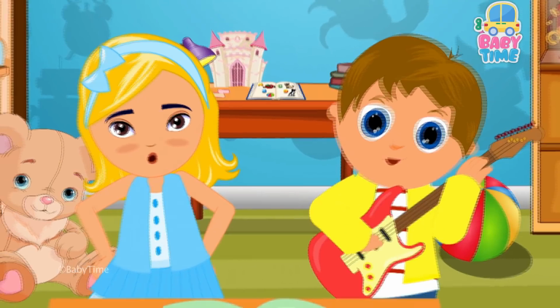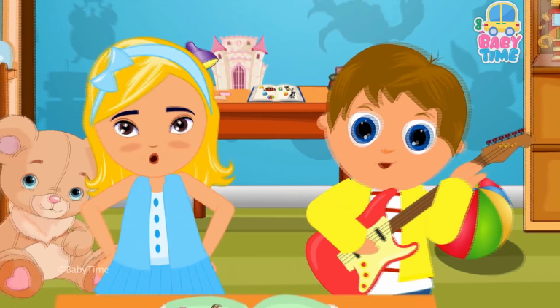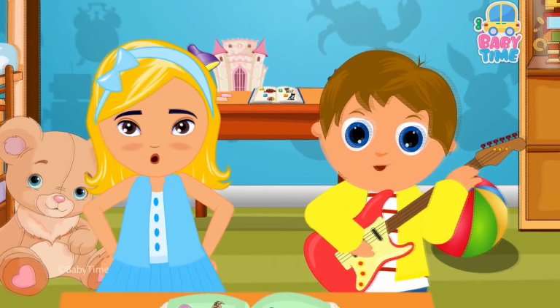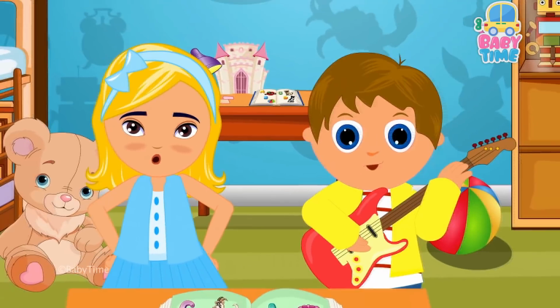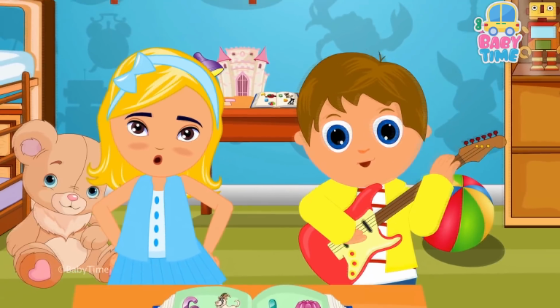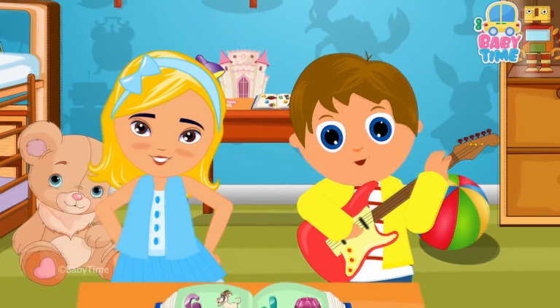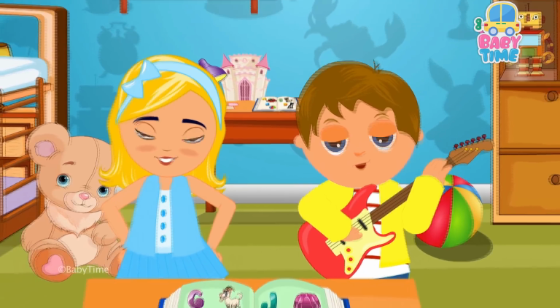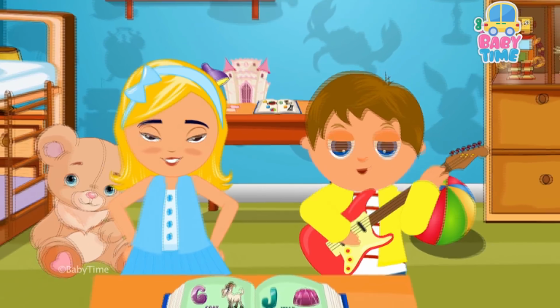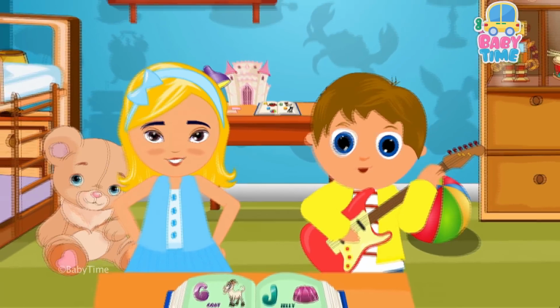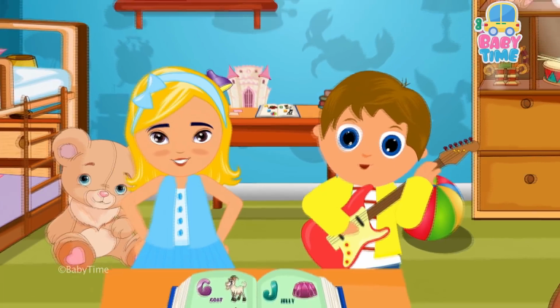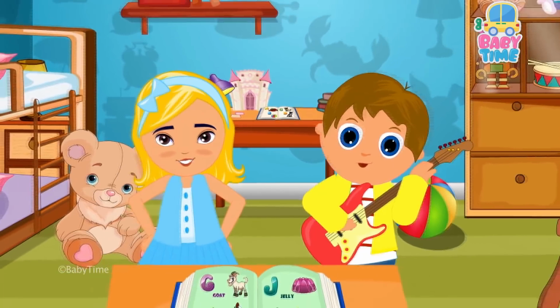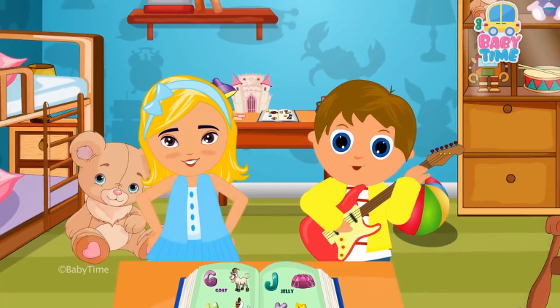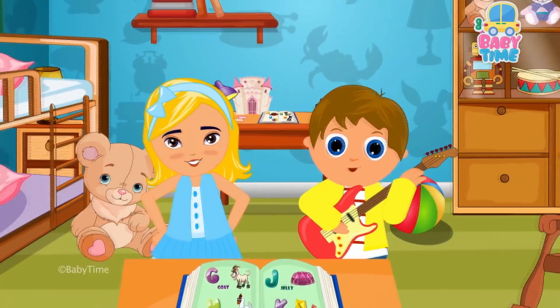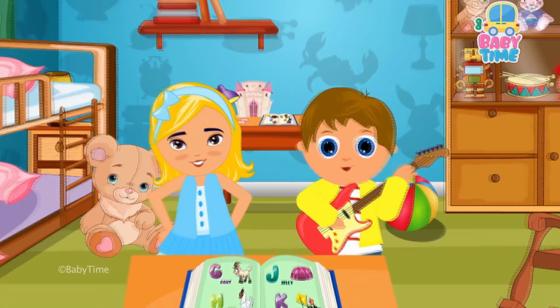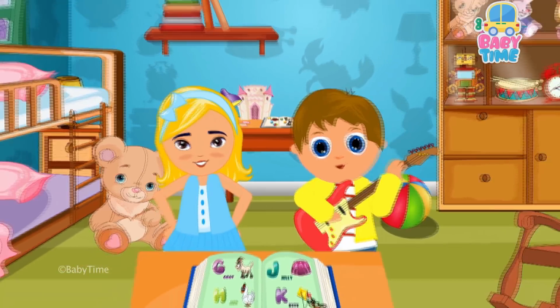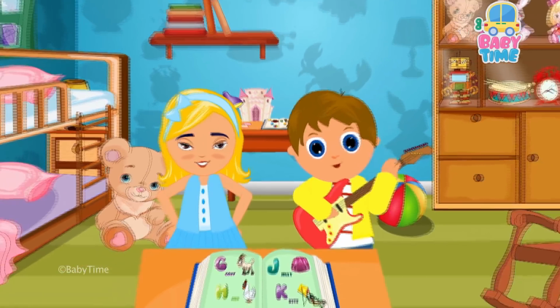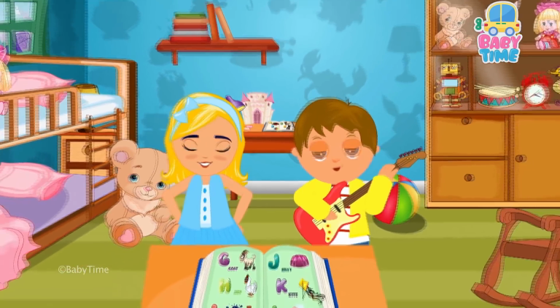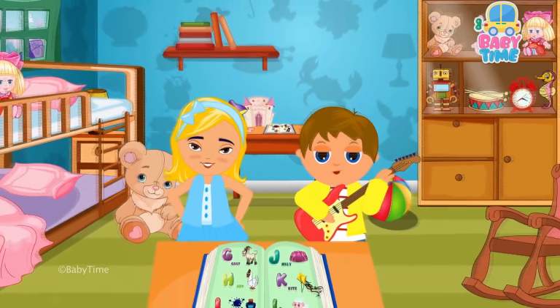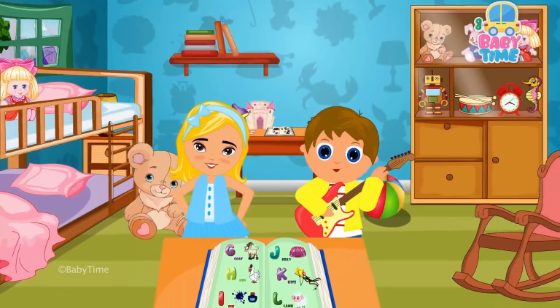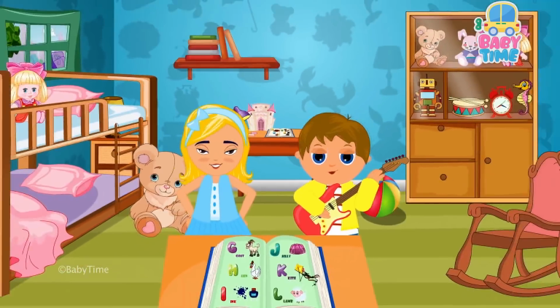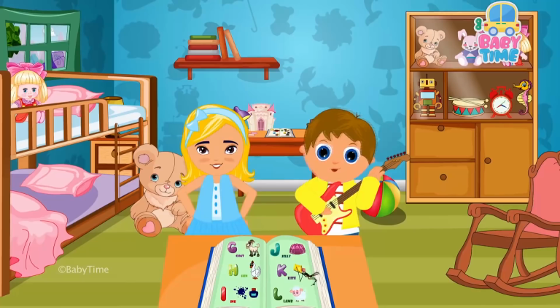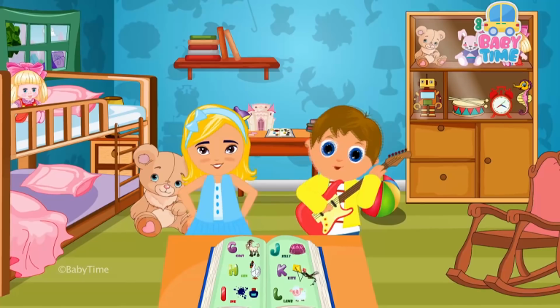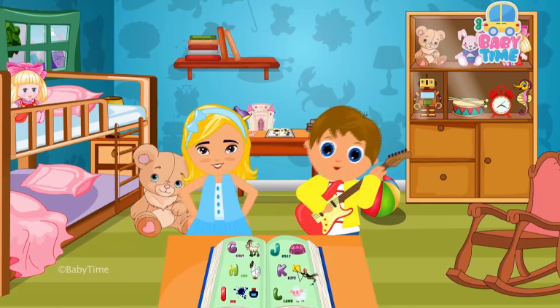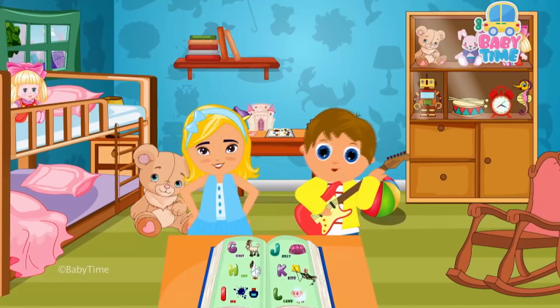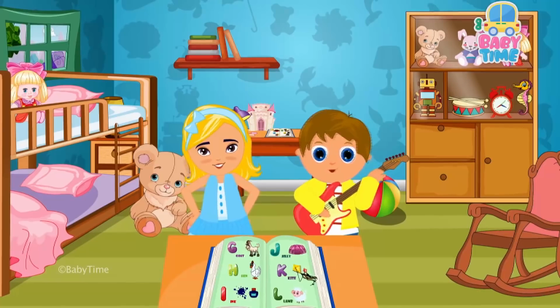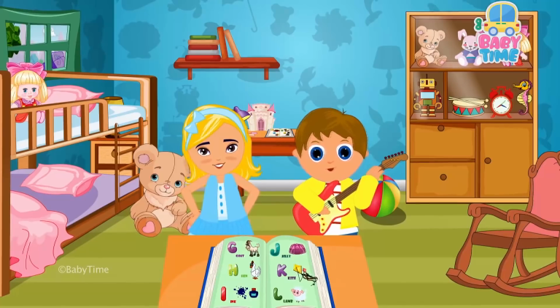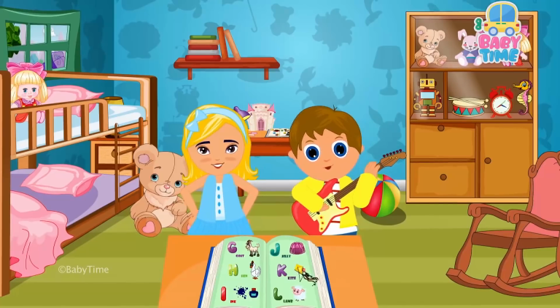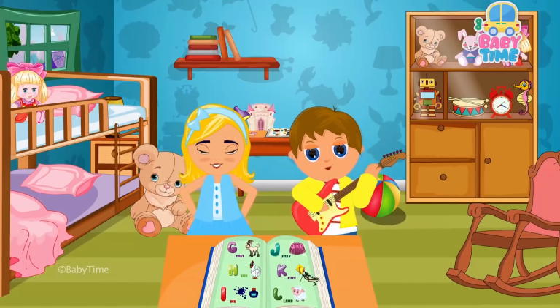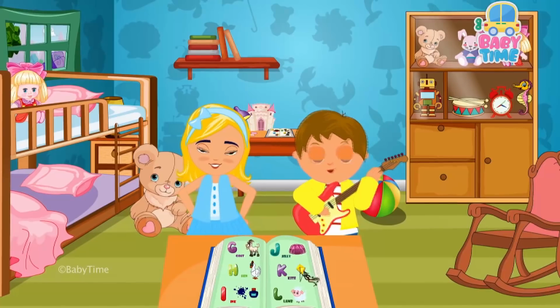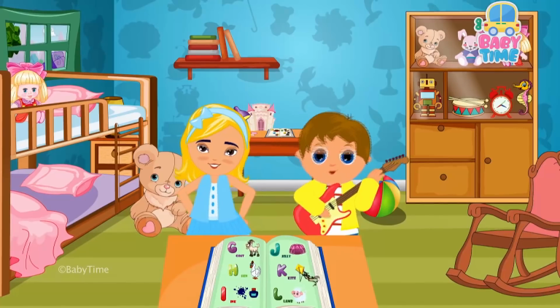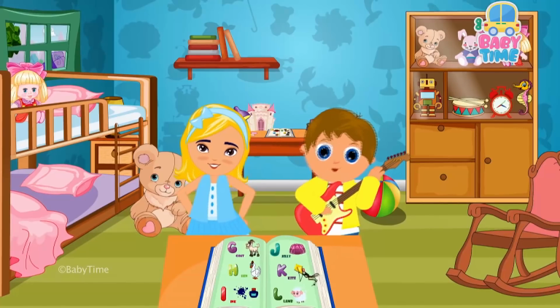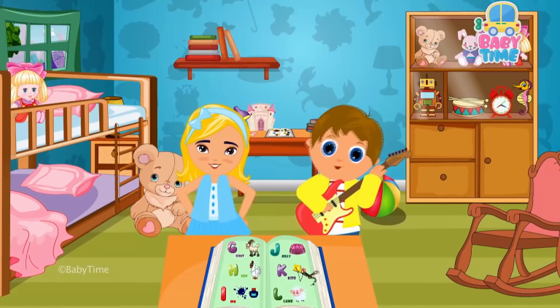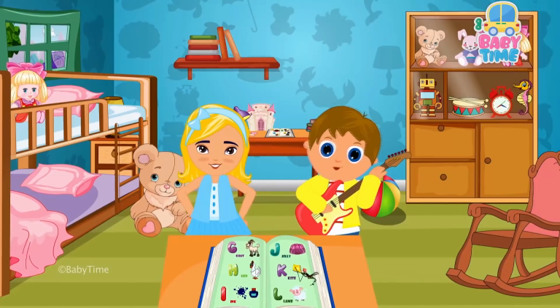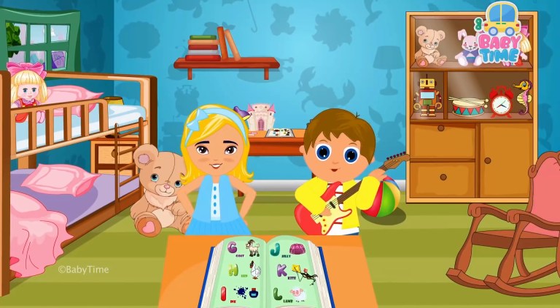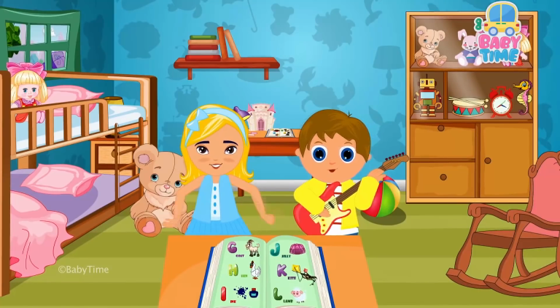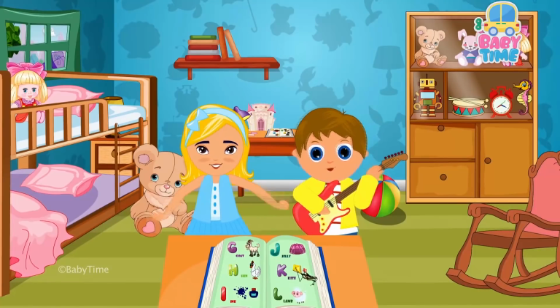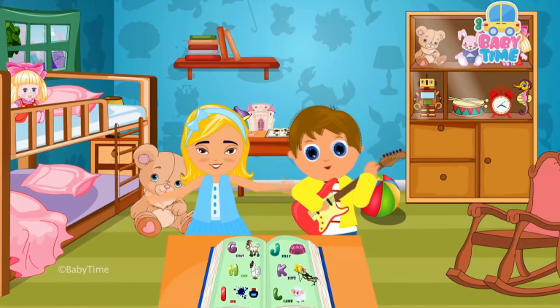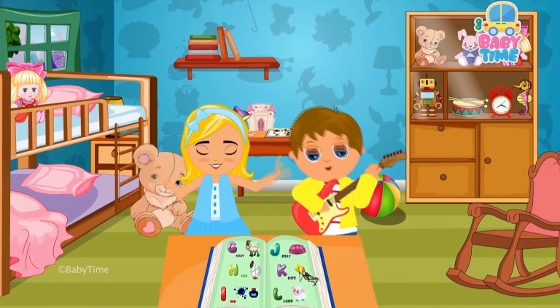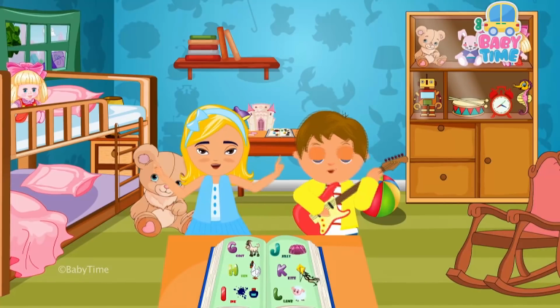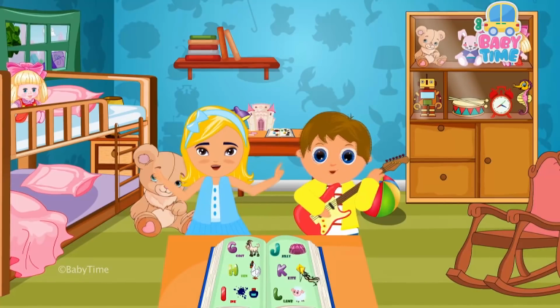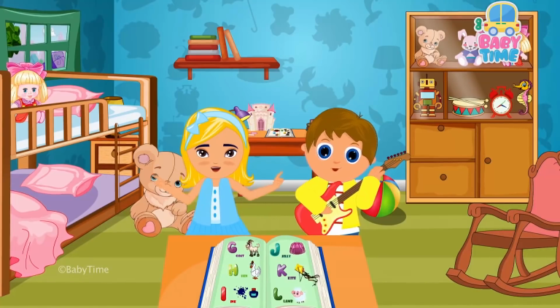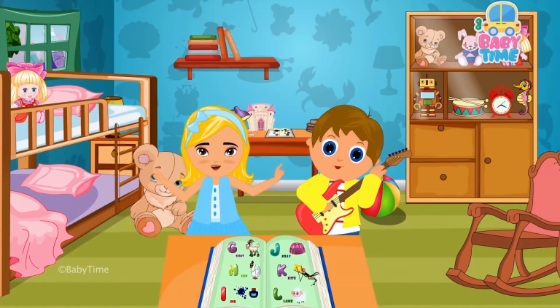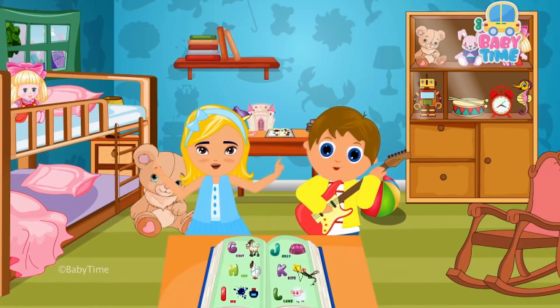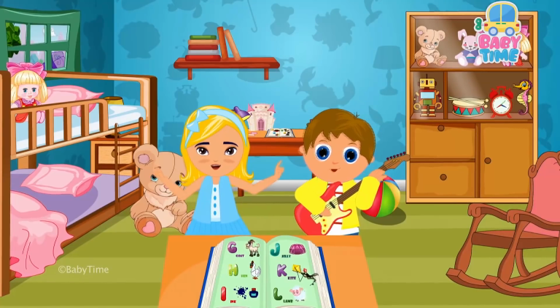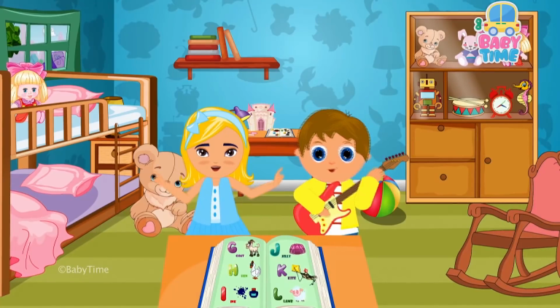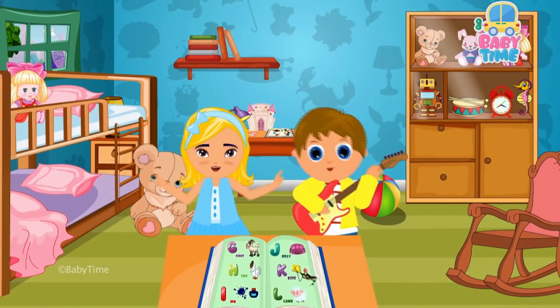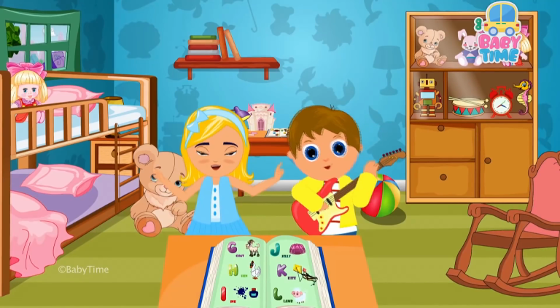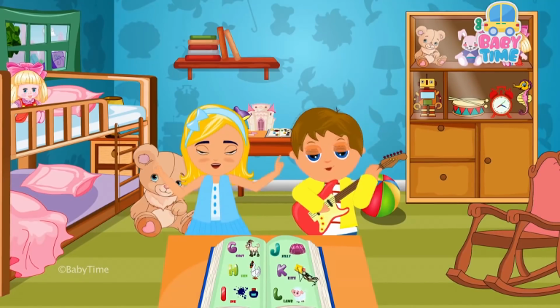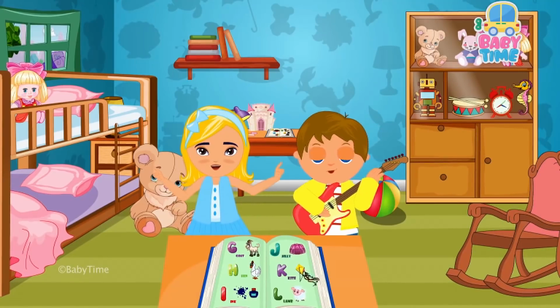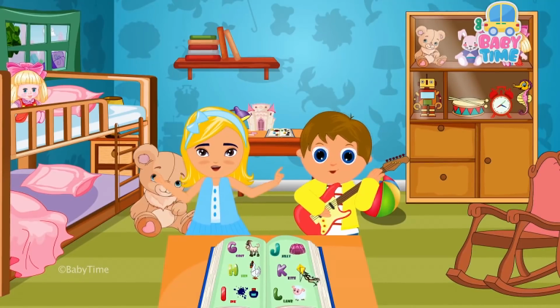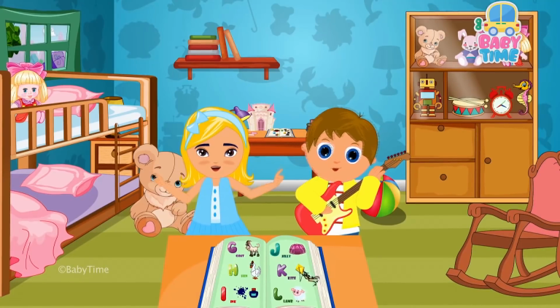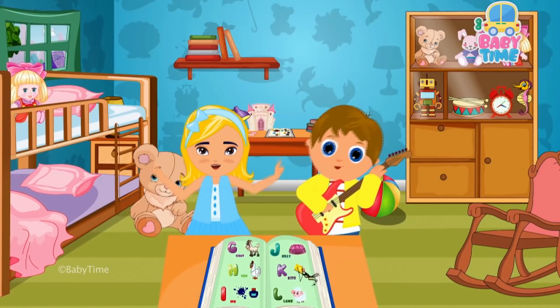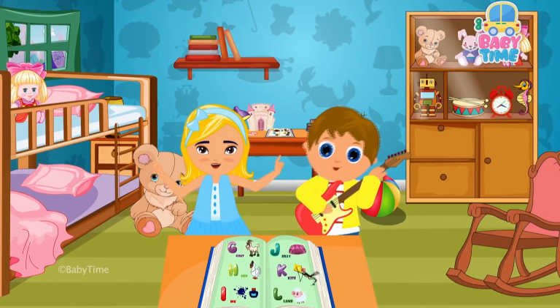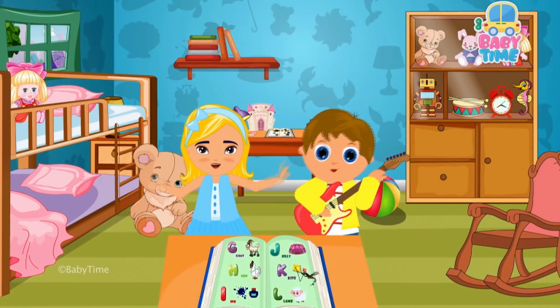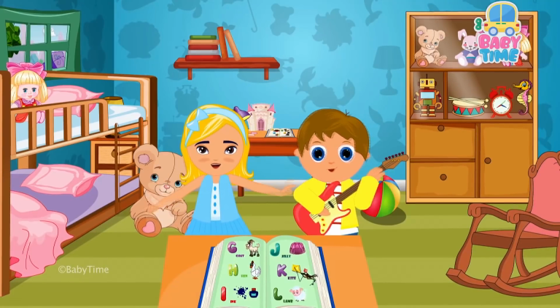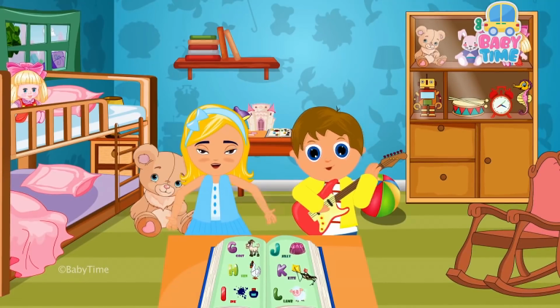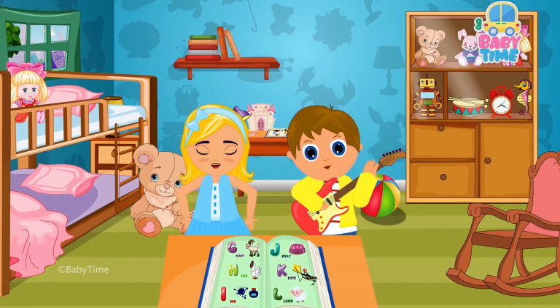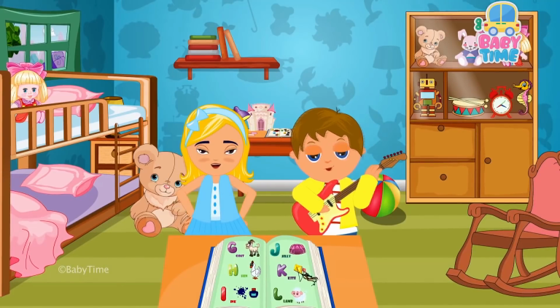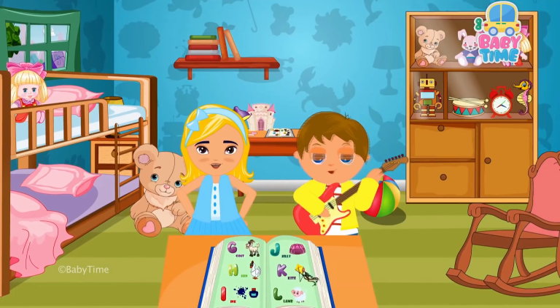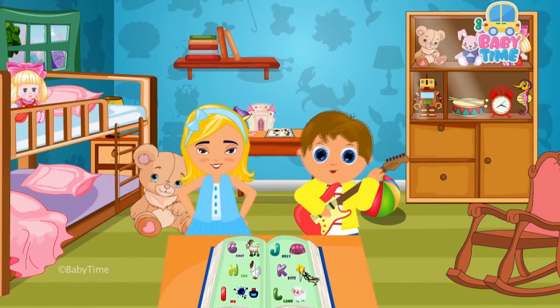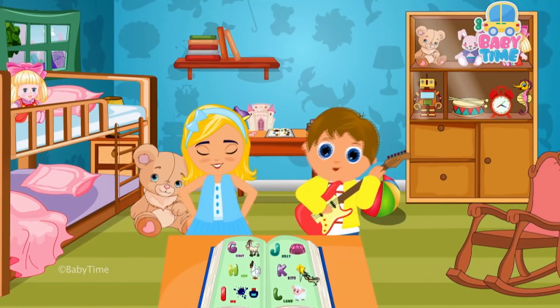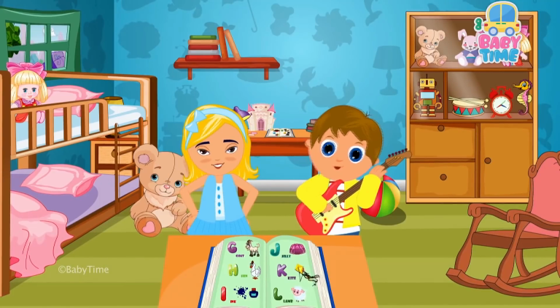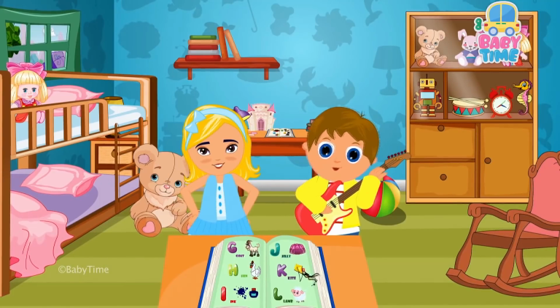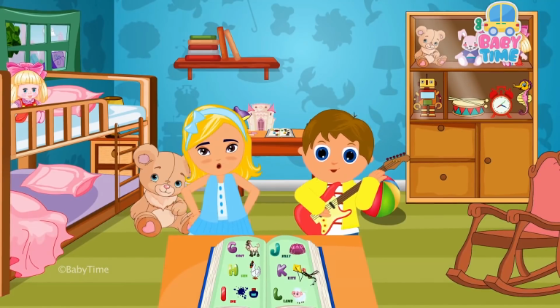If you want to learn the phonics and you want to have some fun, sing along to the song, everyone.